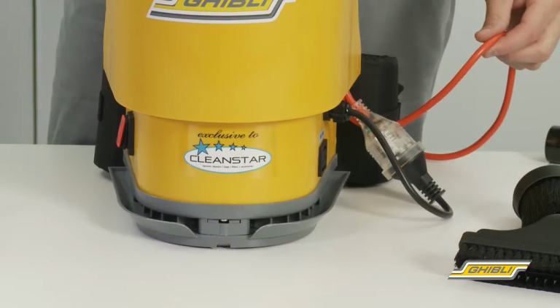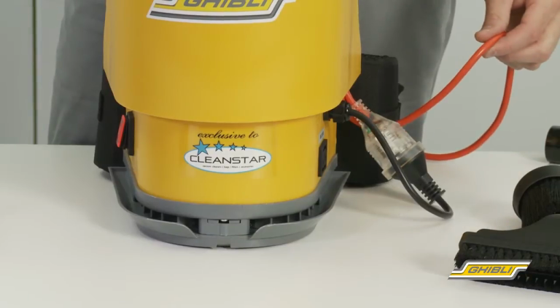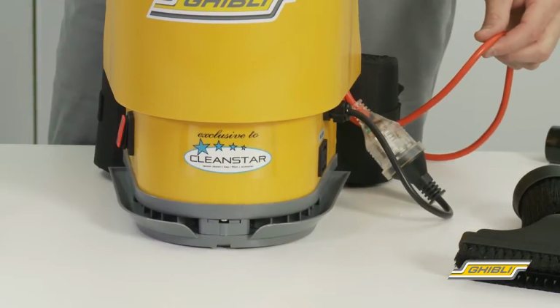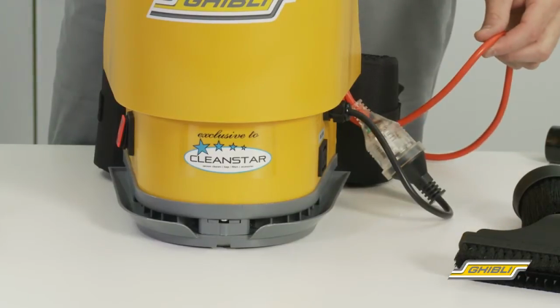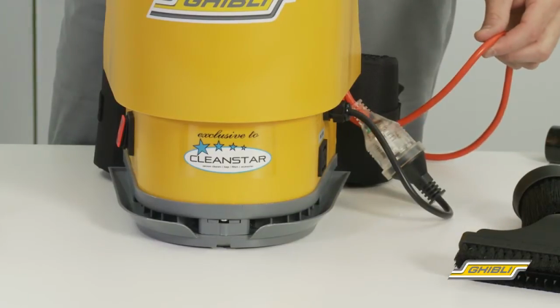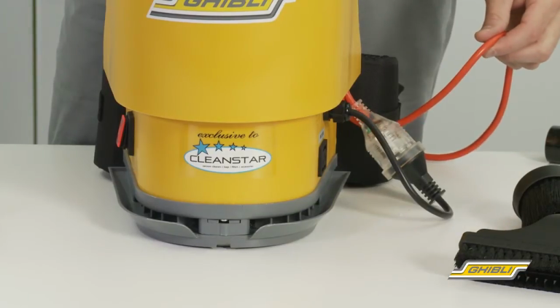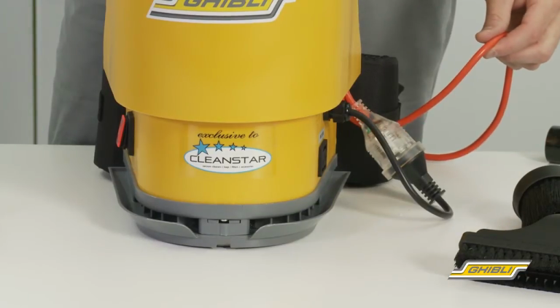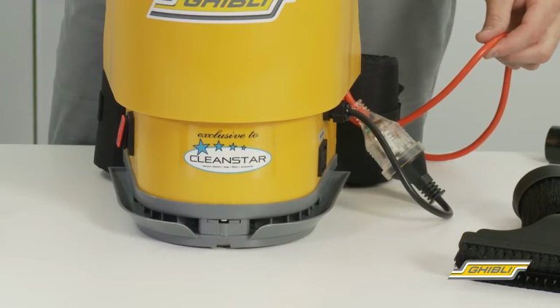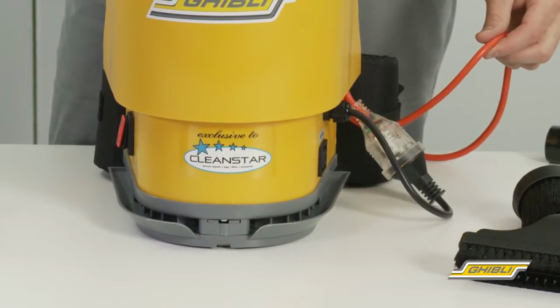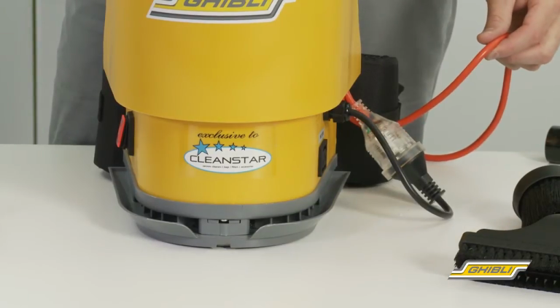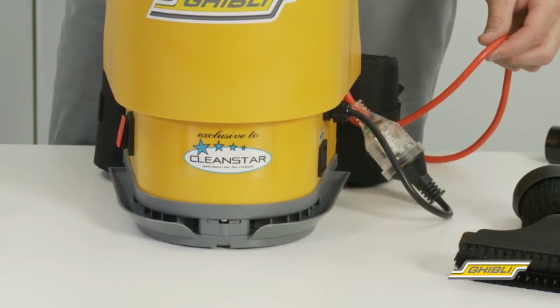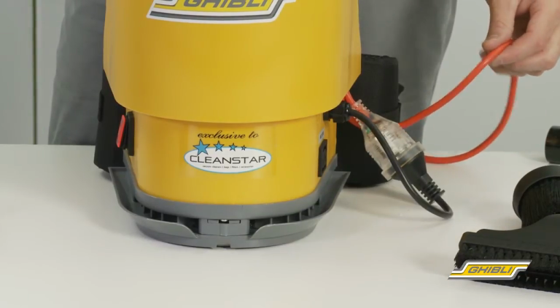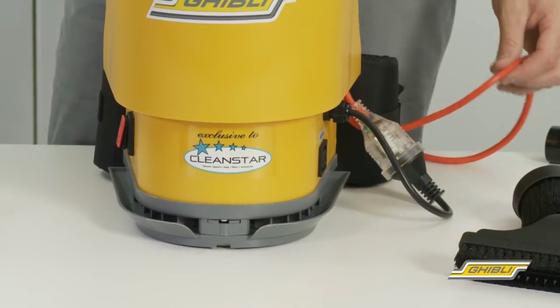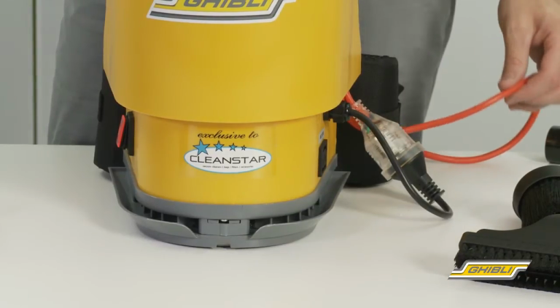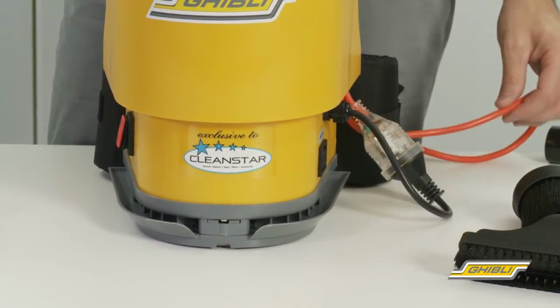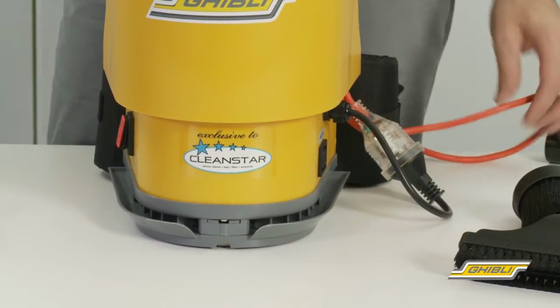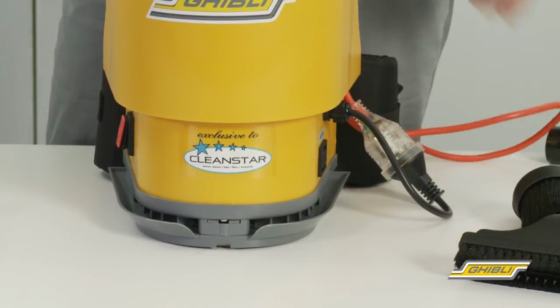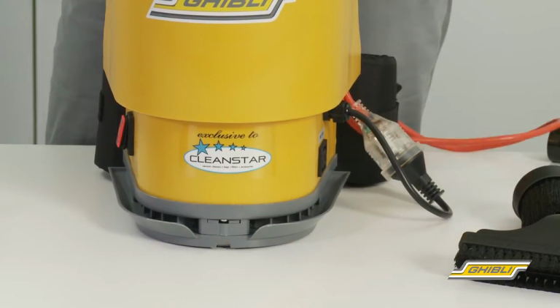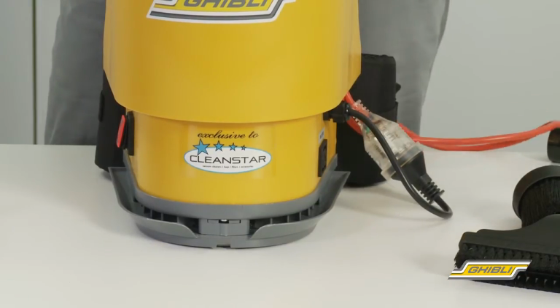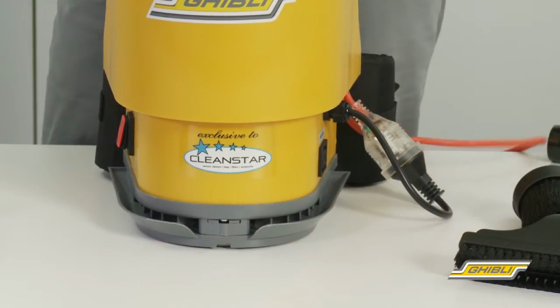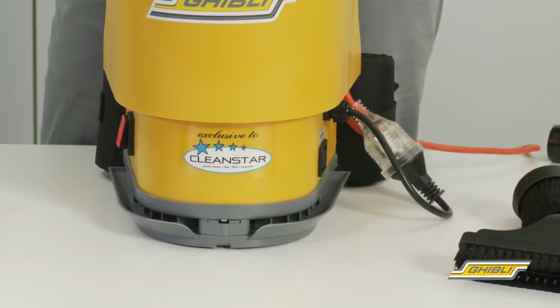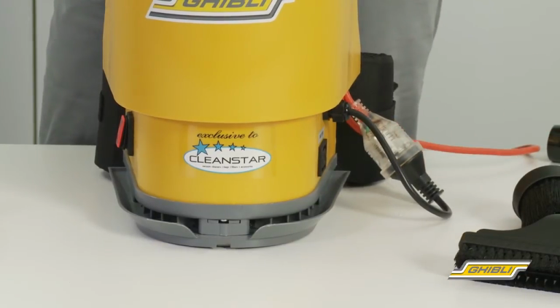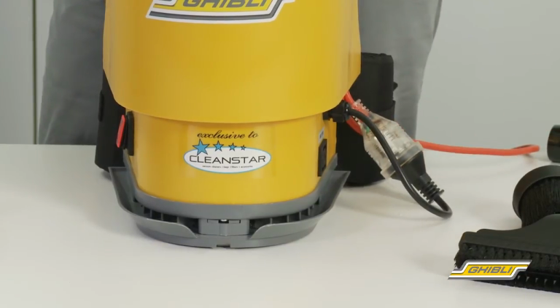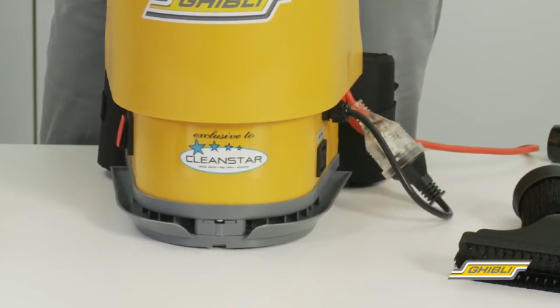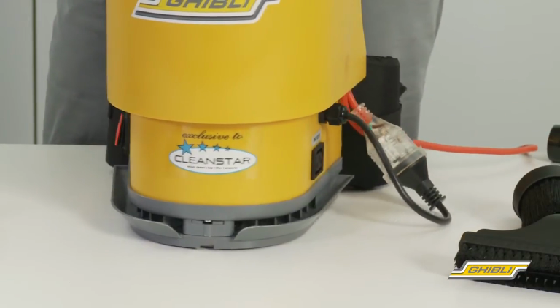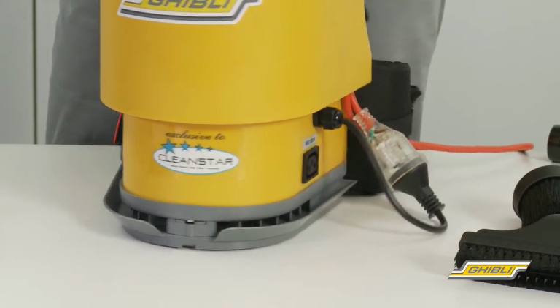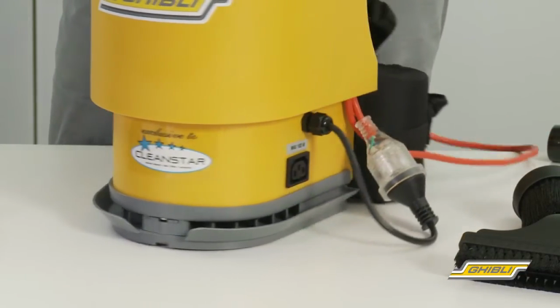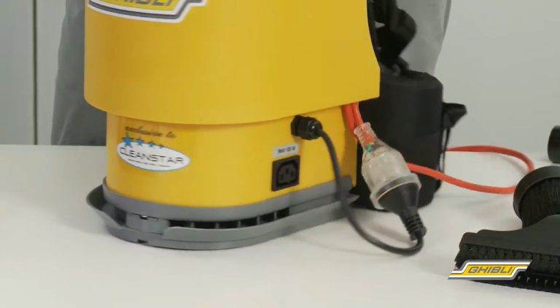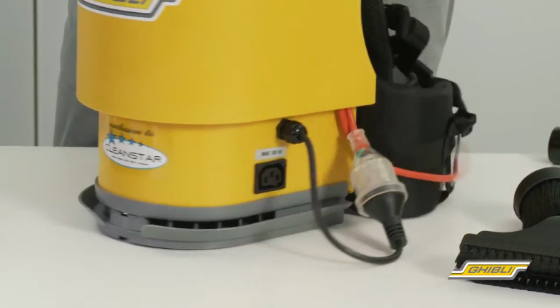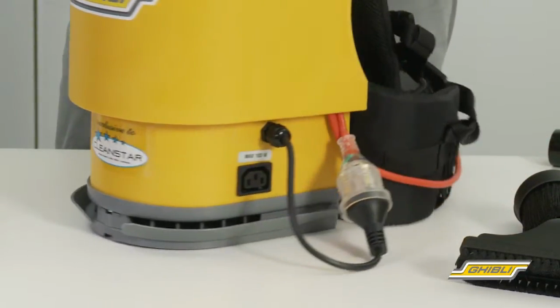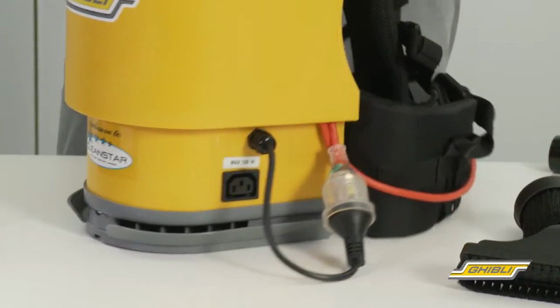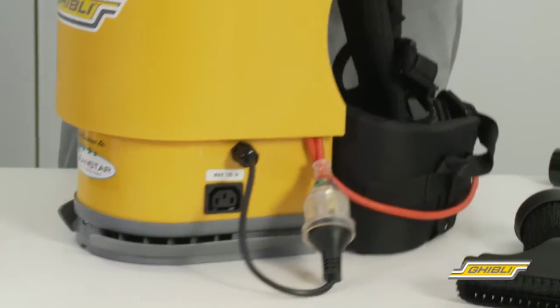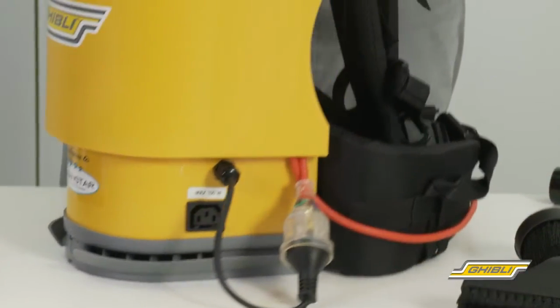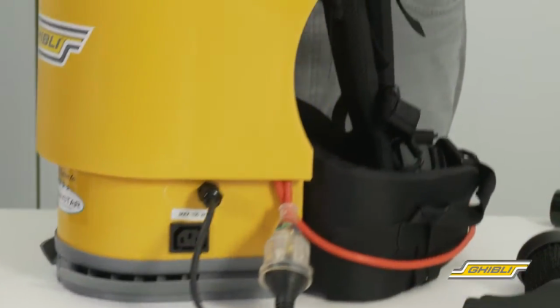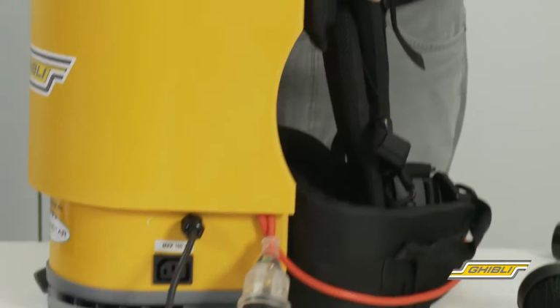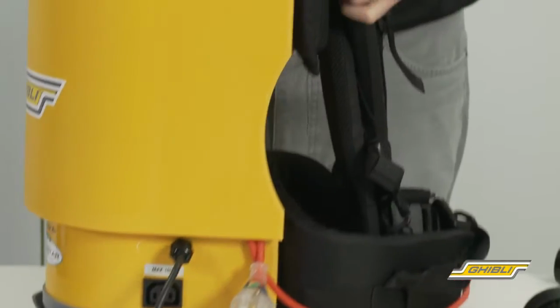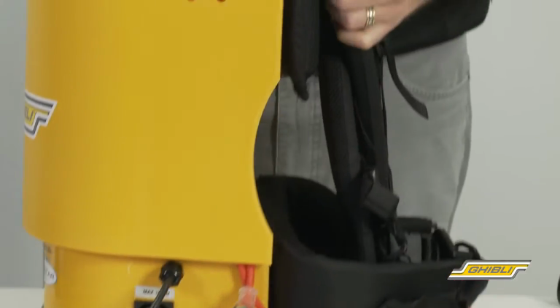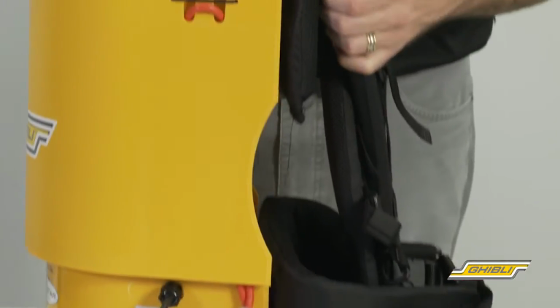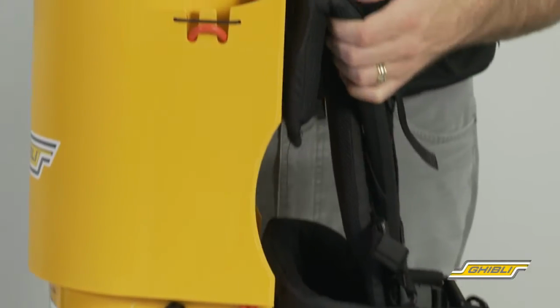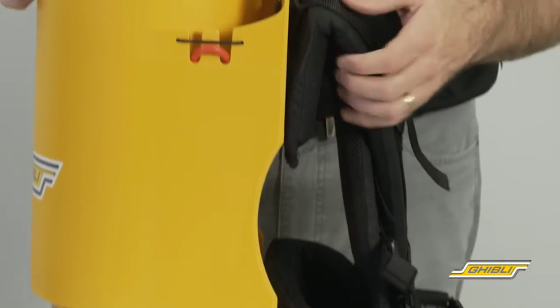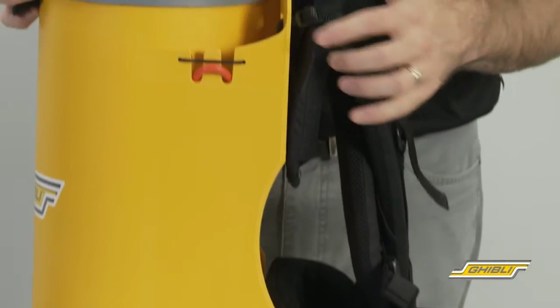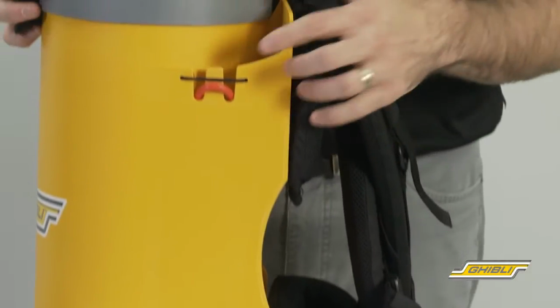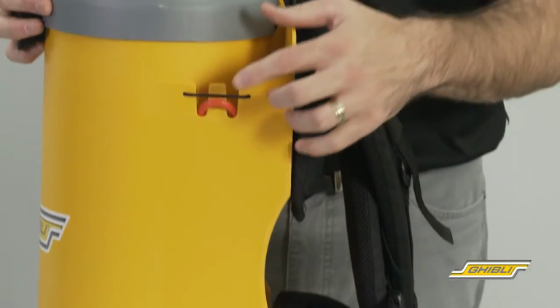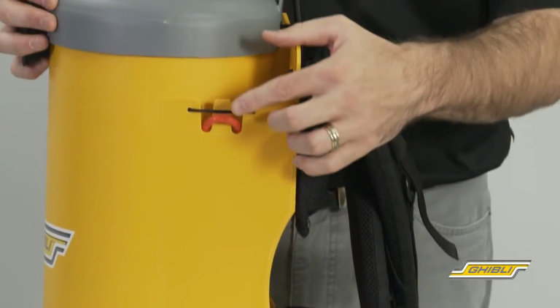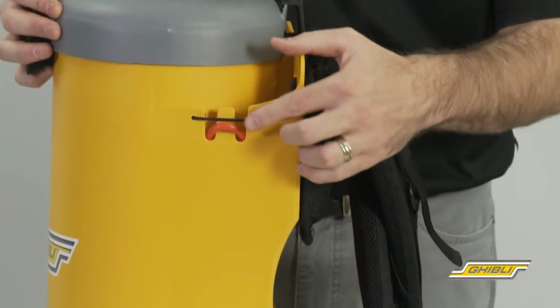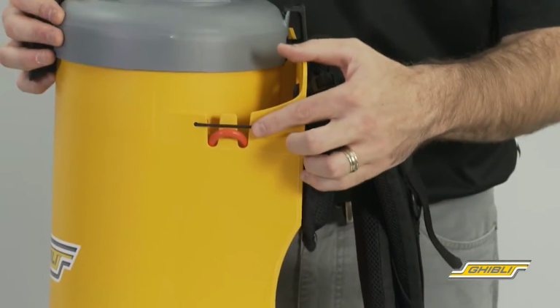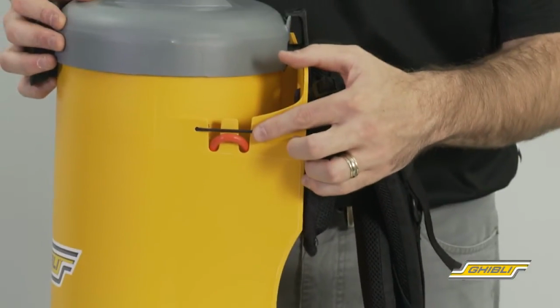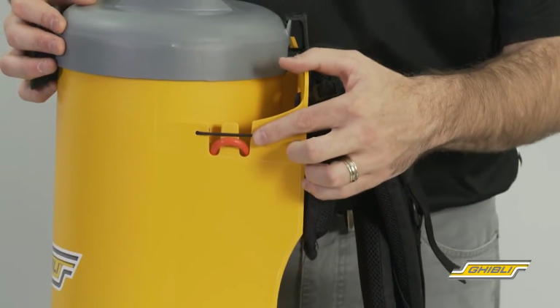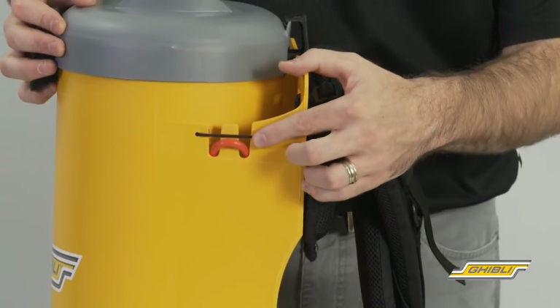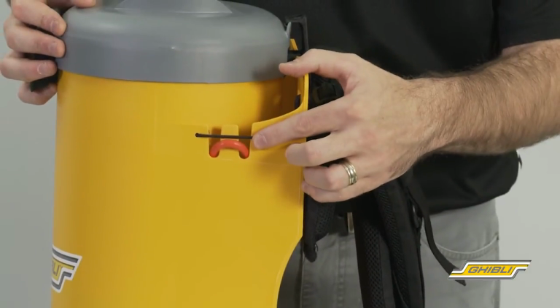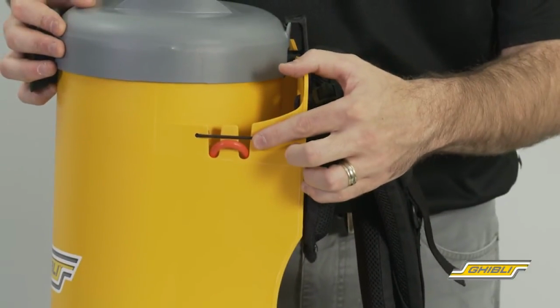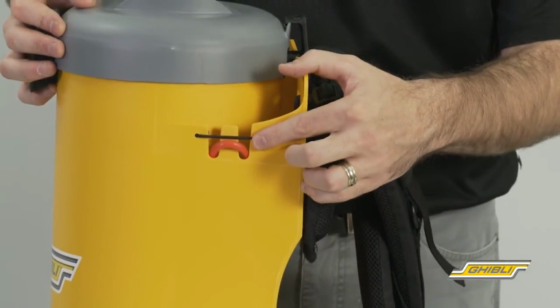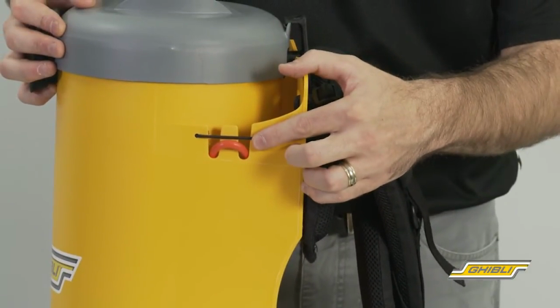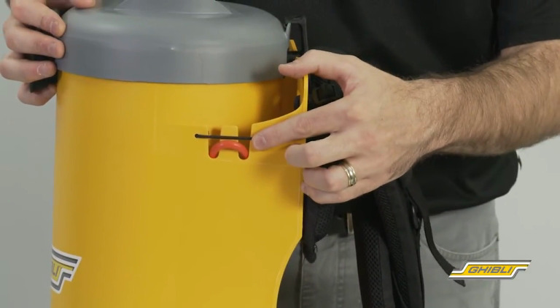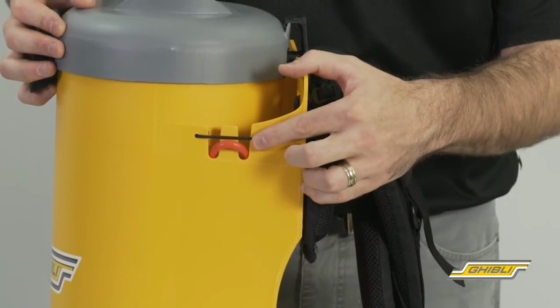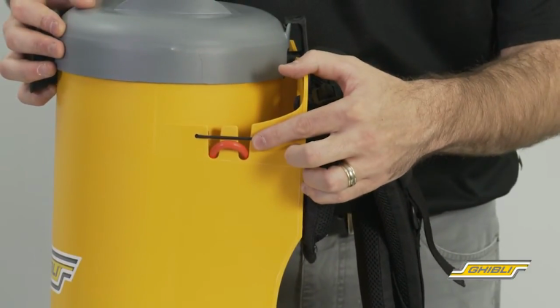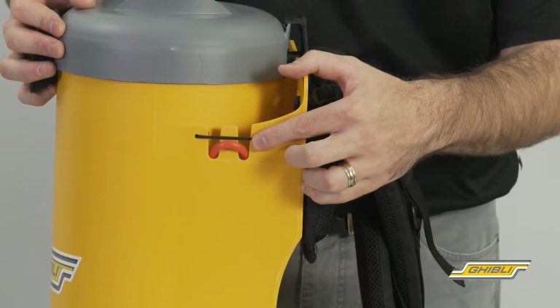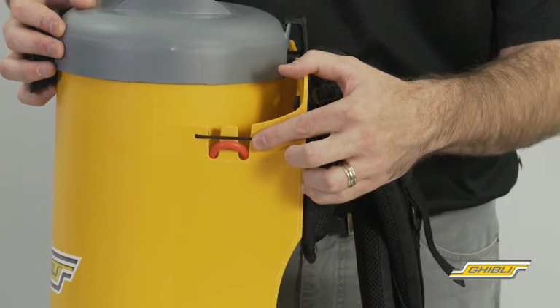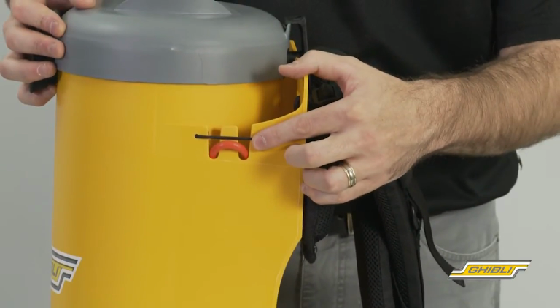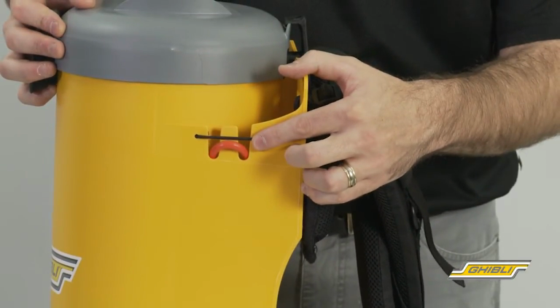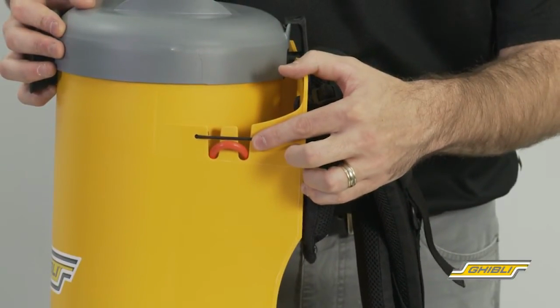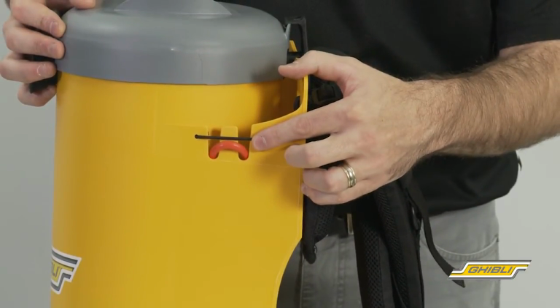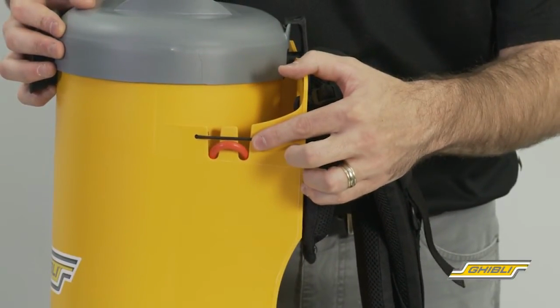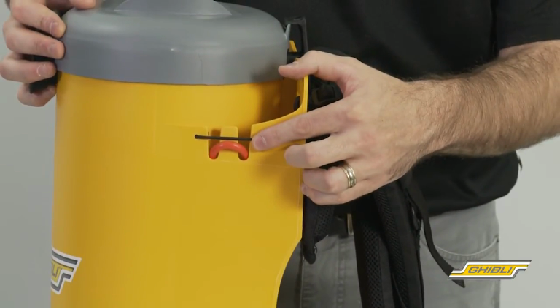On the side we have a short power cord which connects to the supplied 18 metre extension lead, and both are safely held in place by the cord restraint, preventing the cord from being pulled out of the machine when in use.